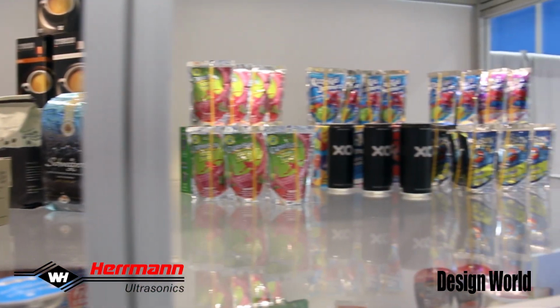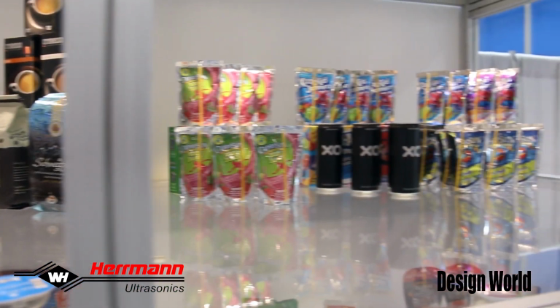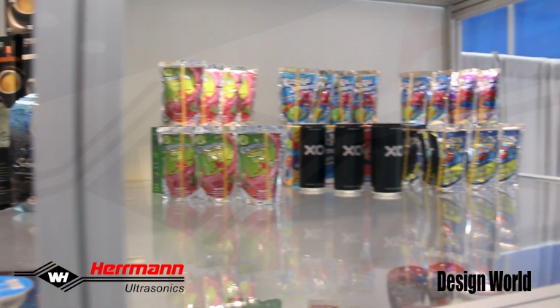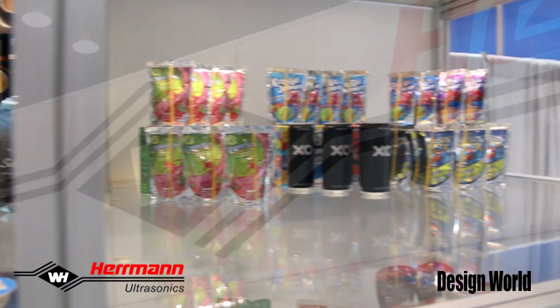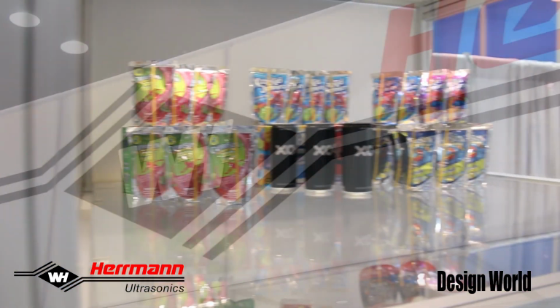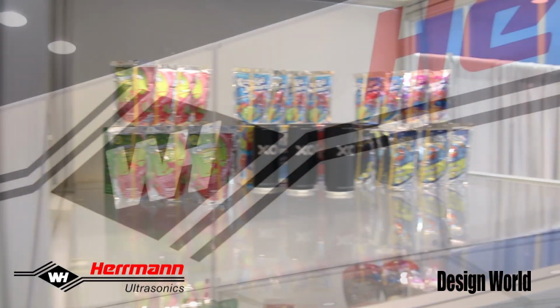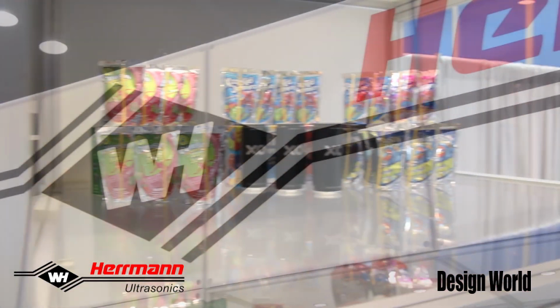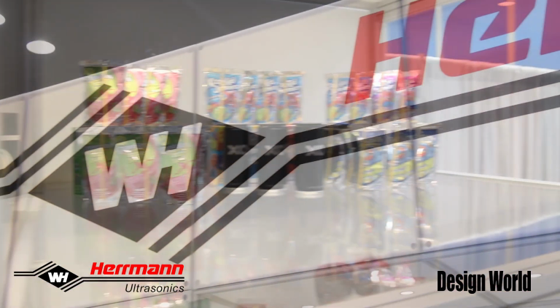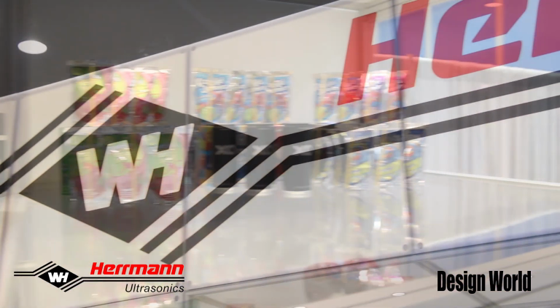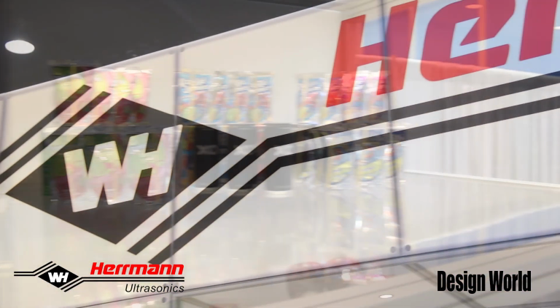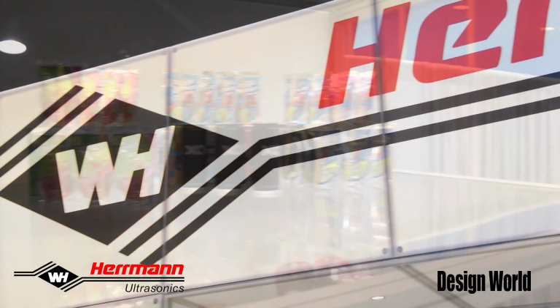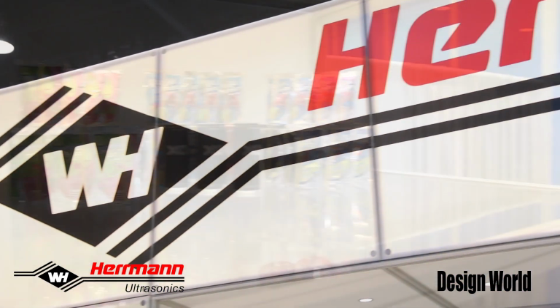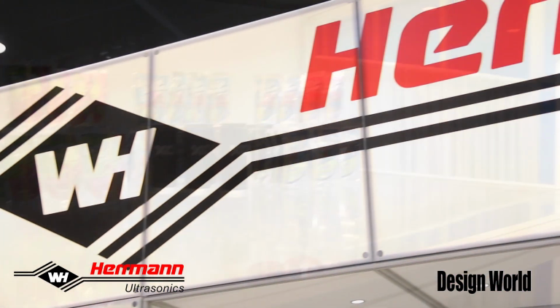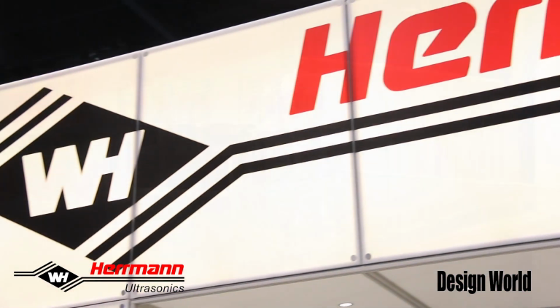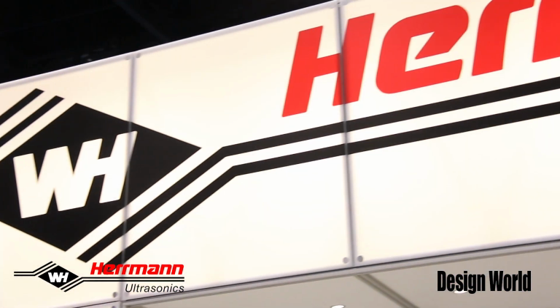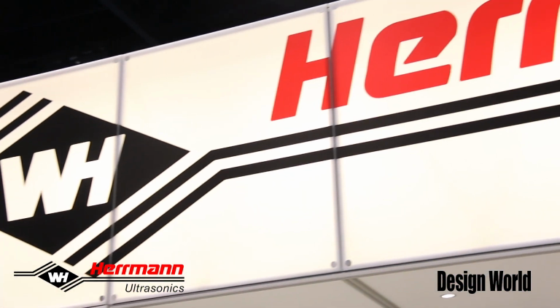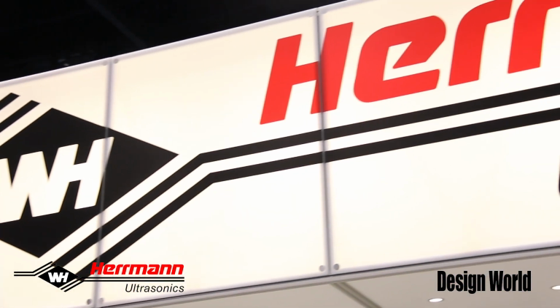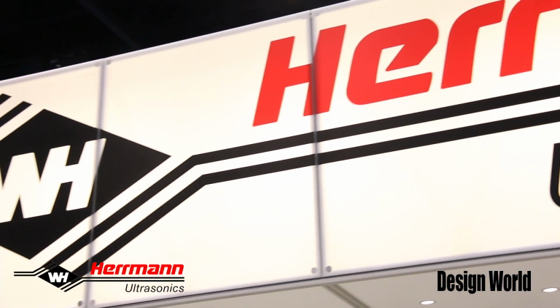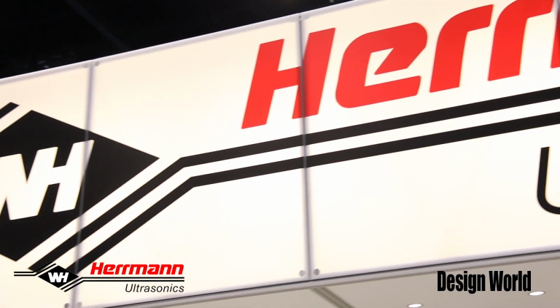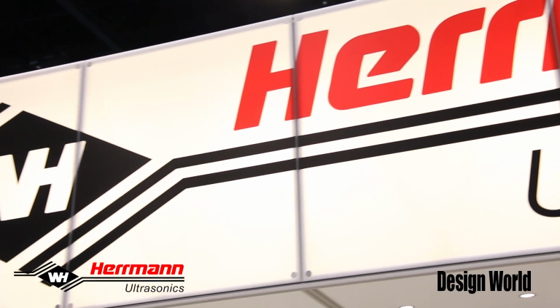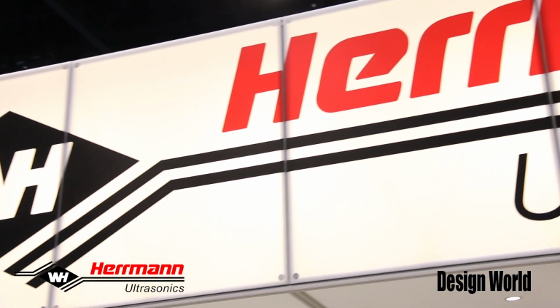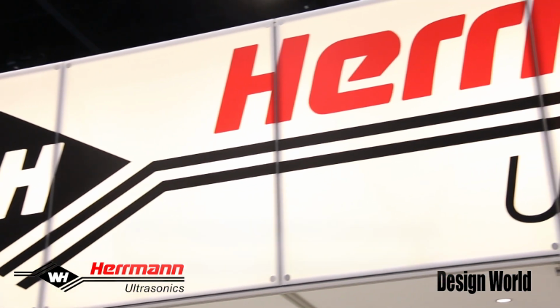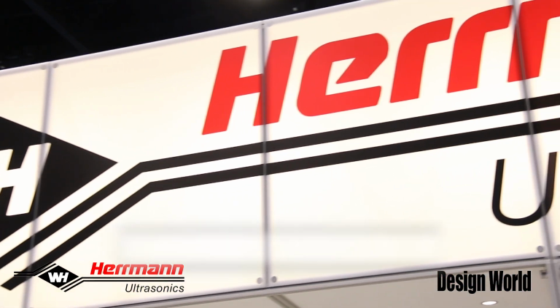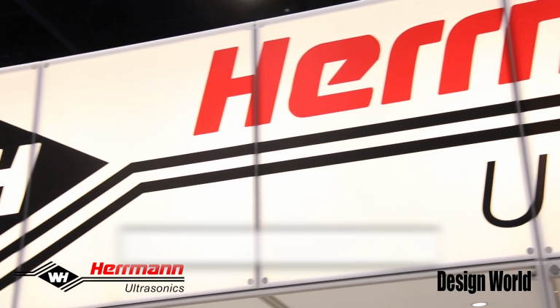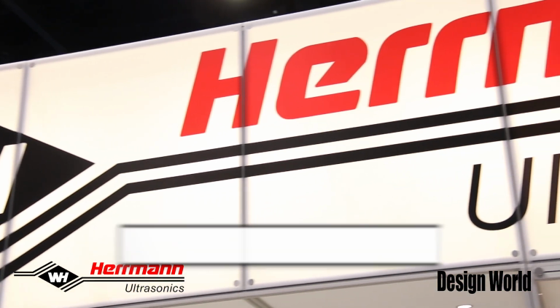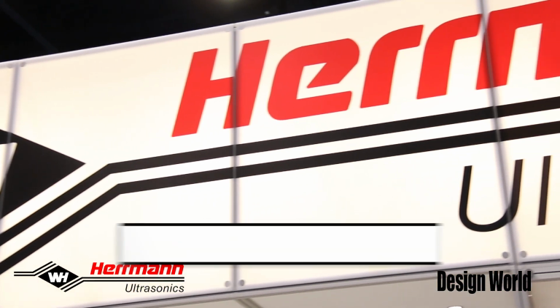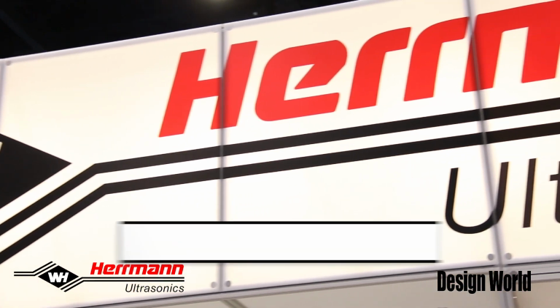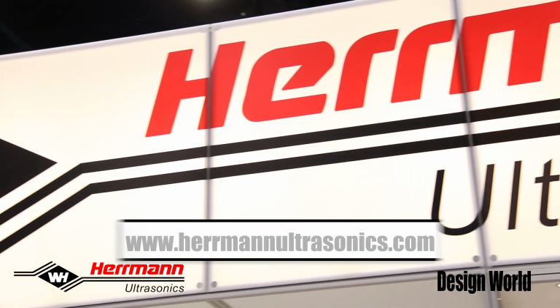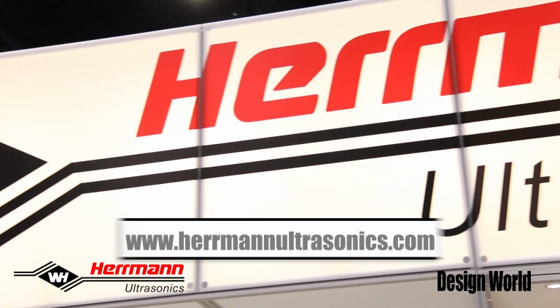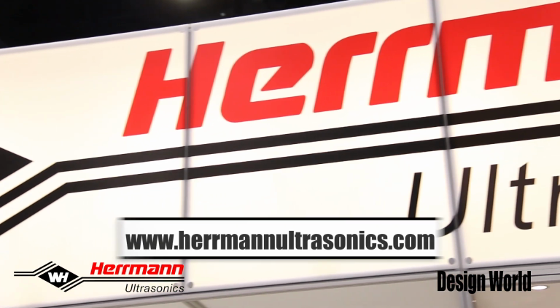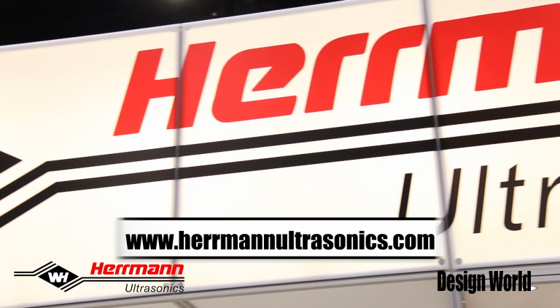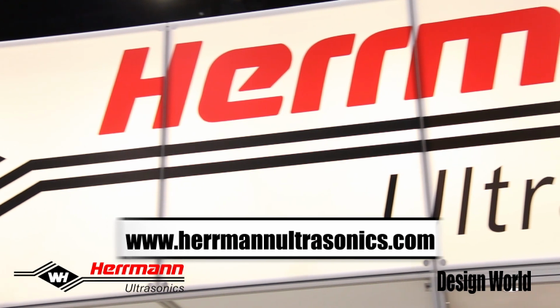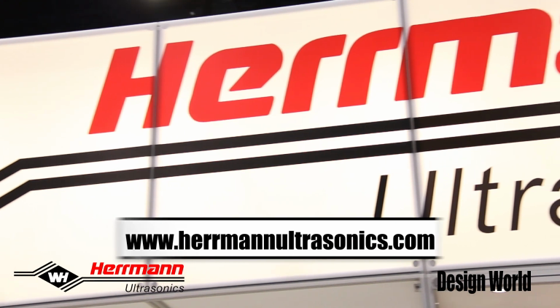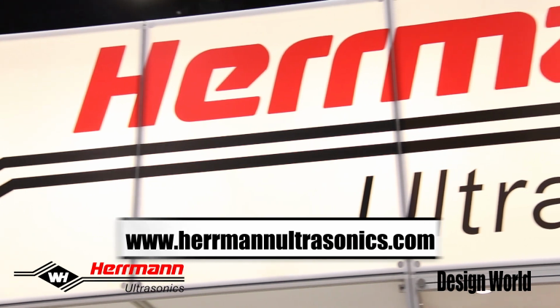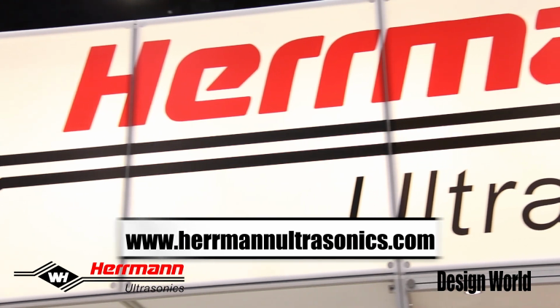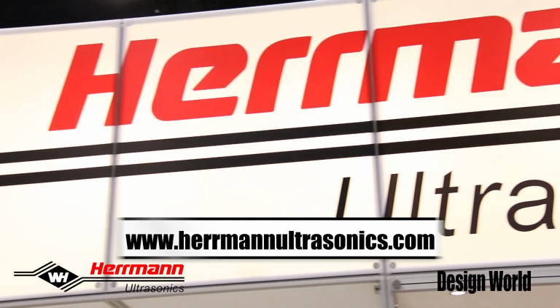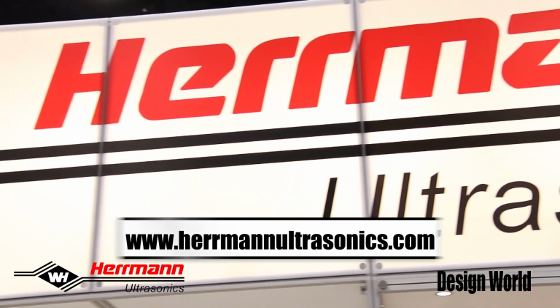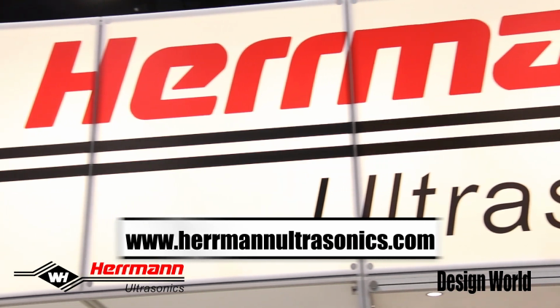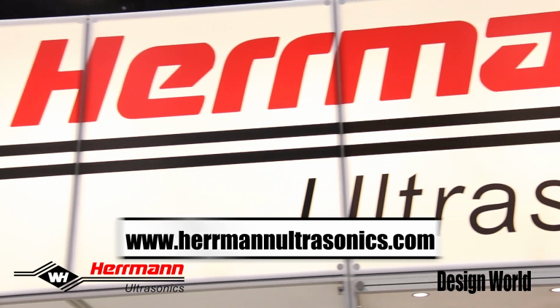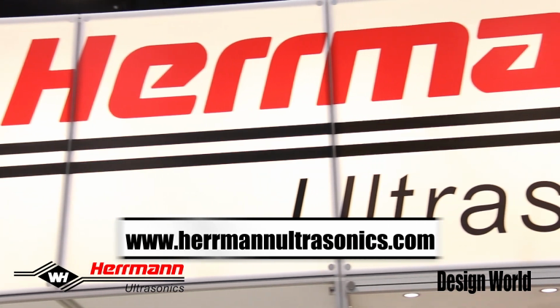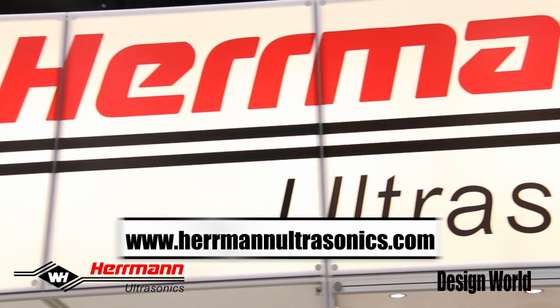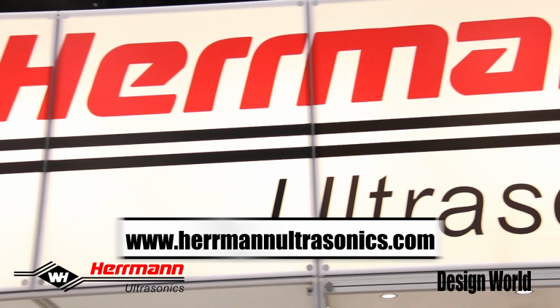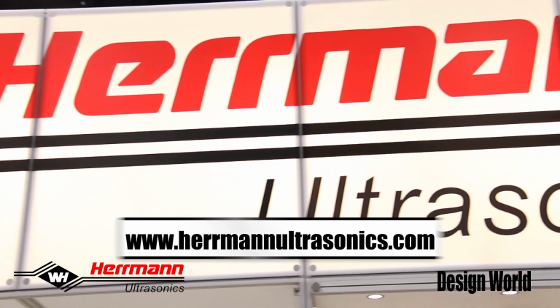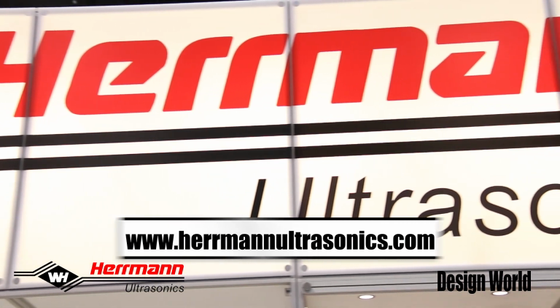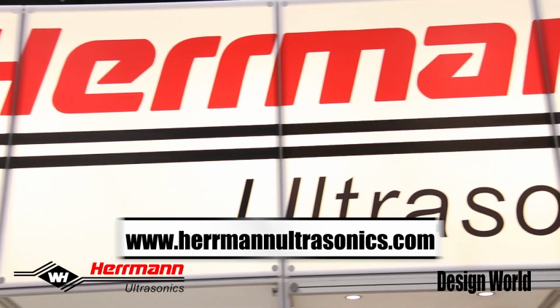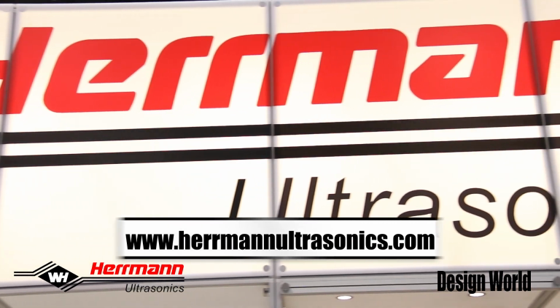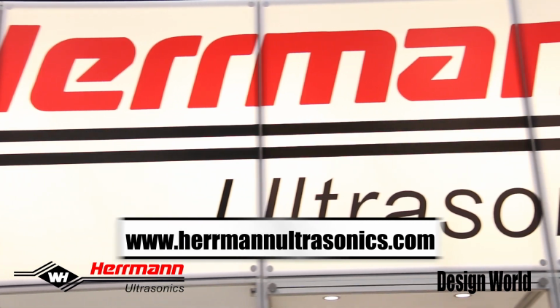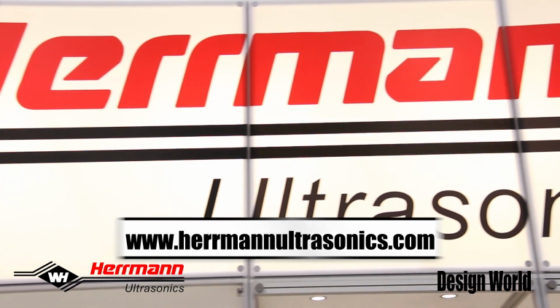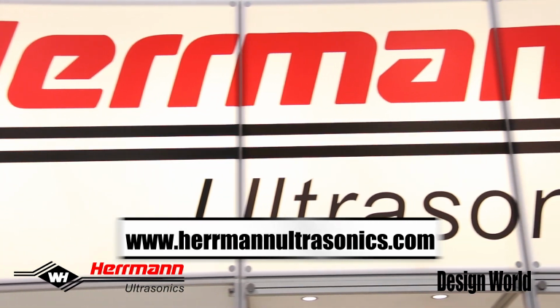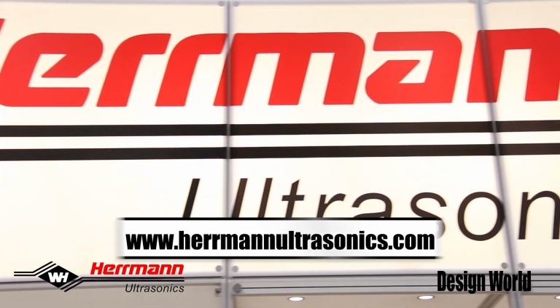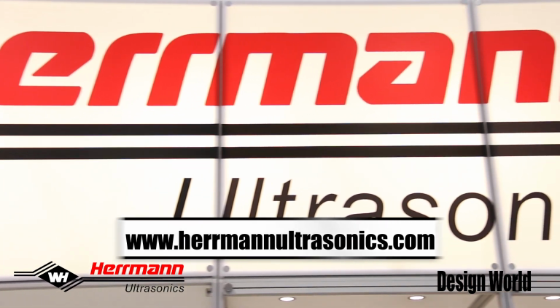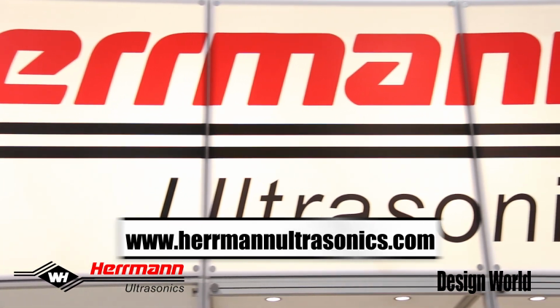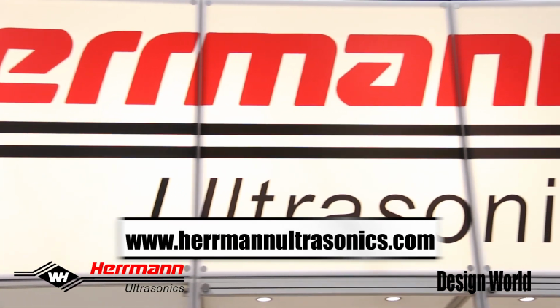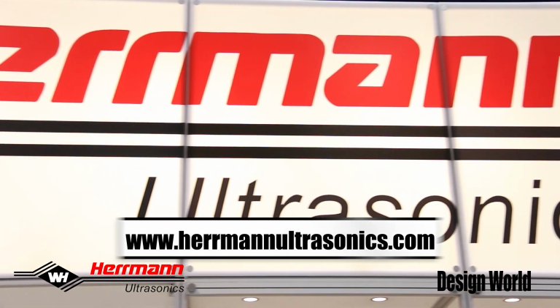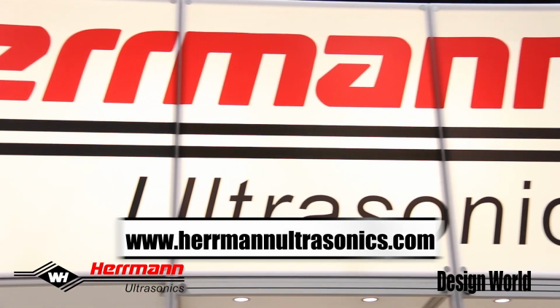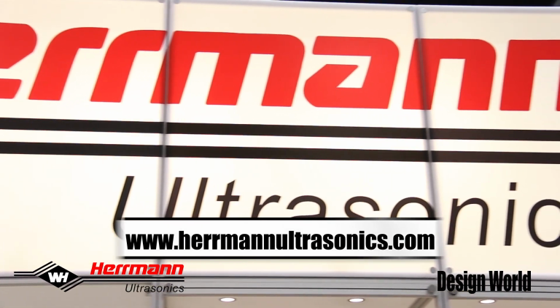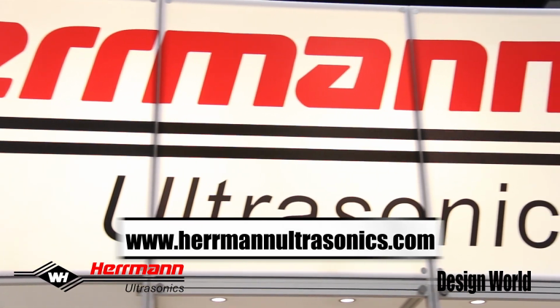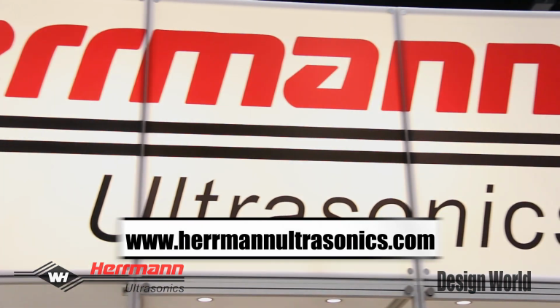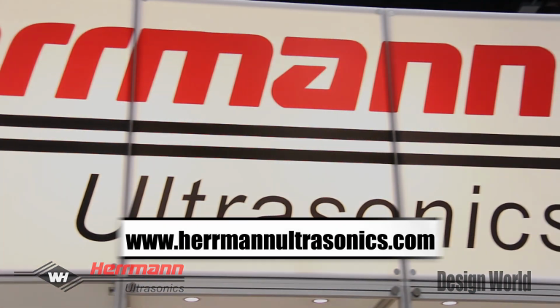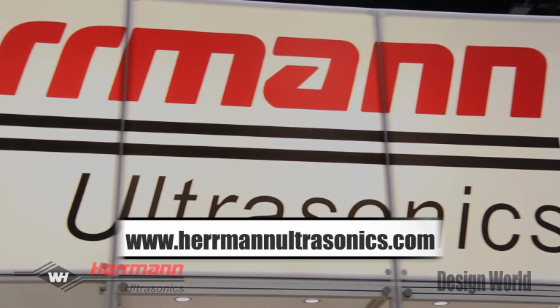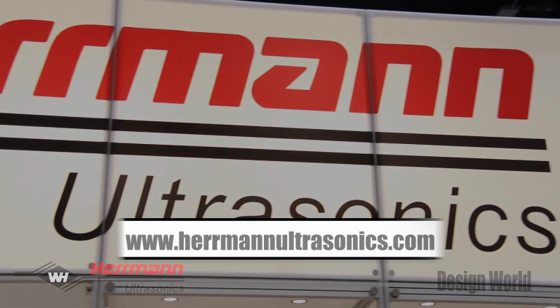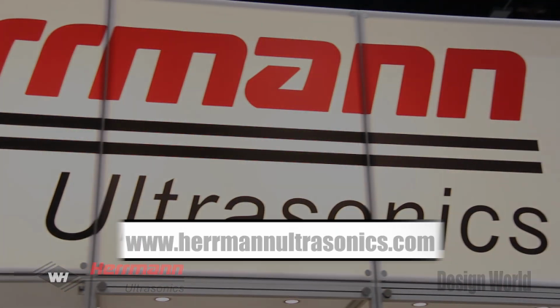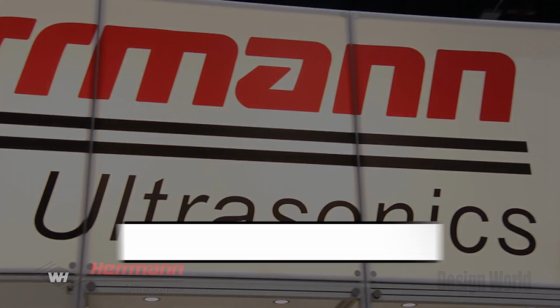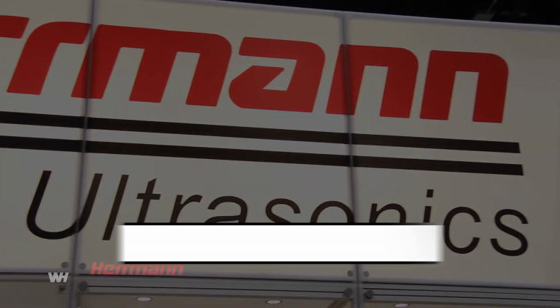For more information, please visit our website at www.fermanultrasonics.com. Thank you.